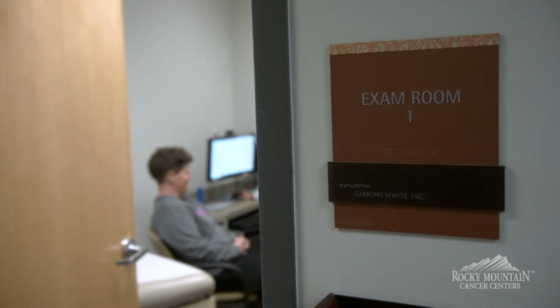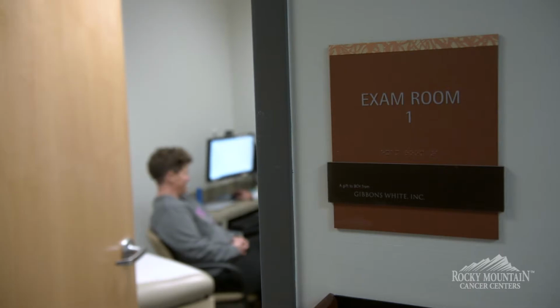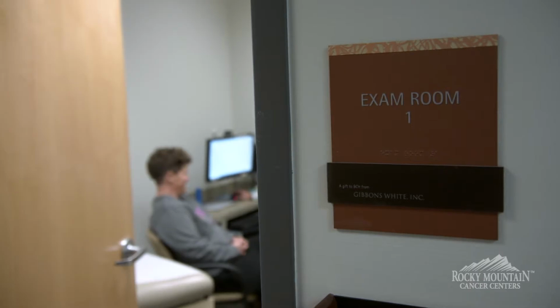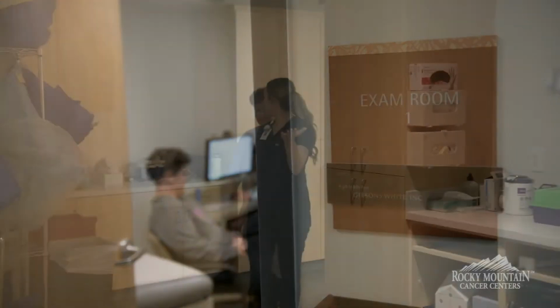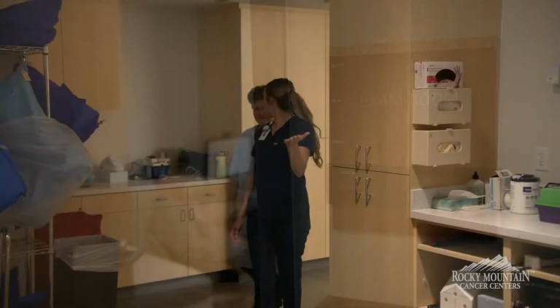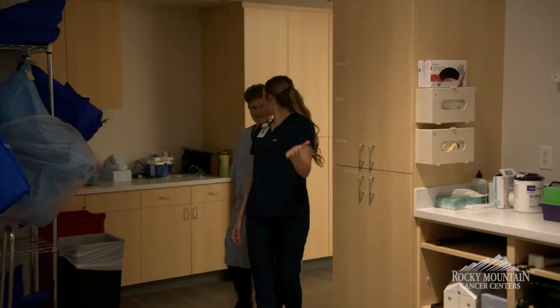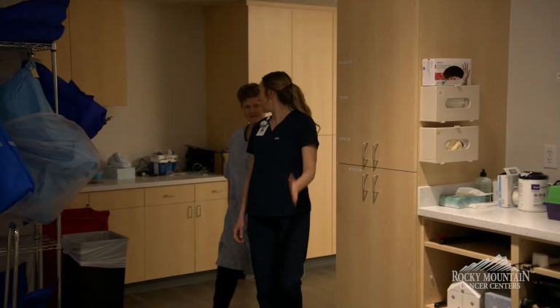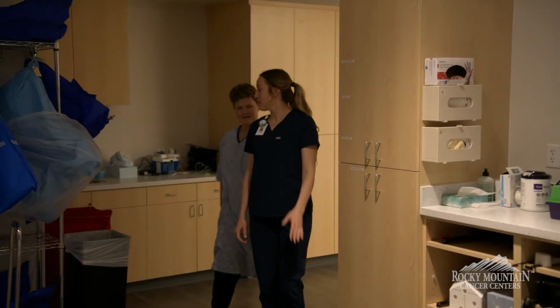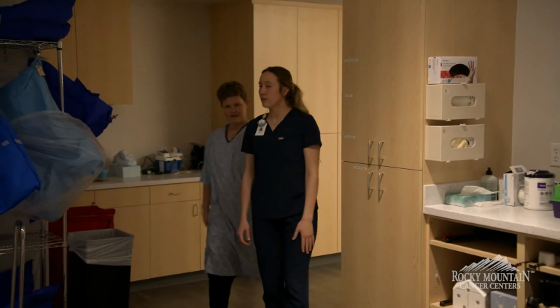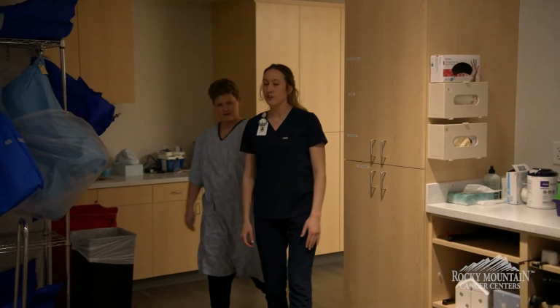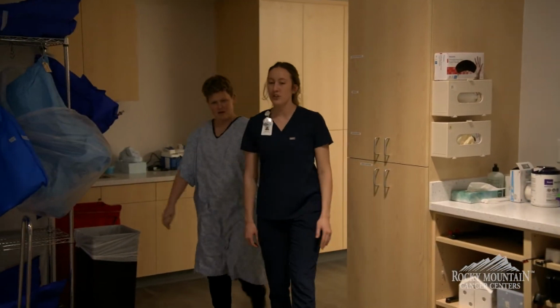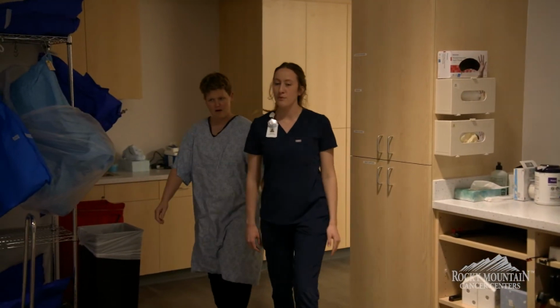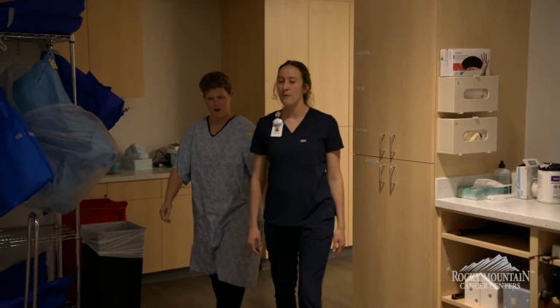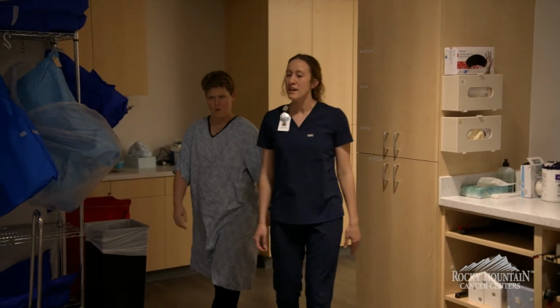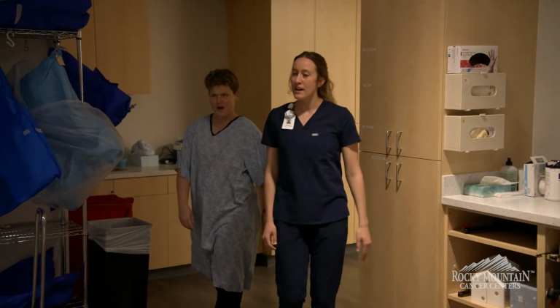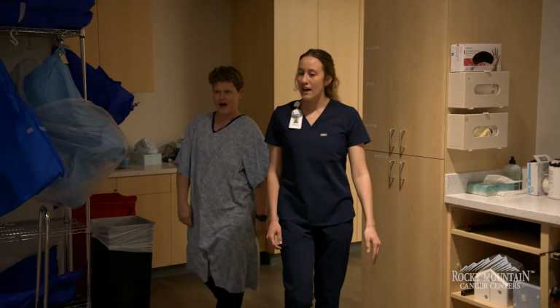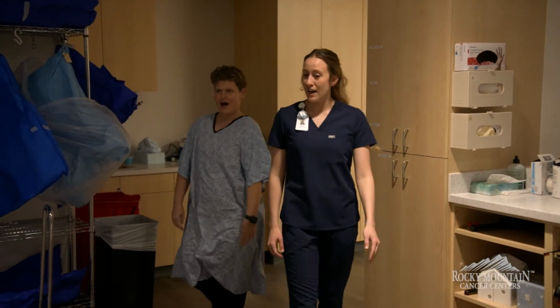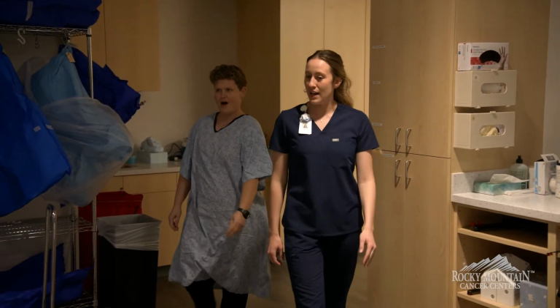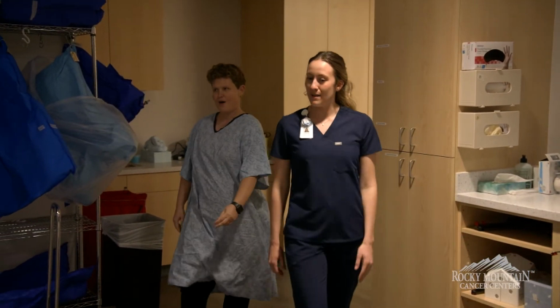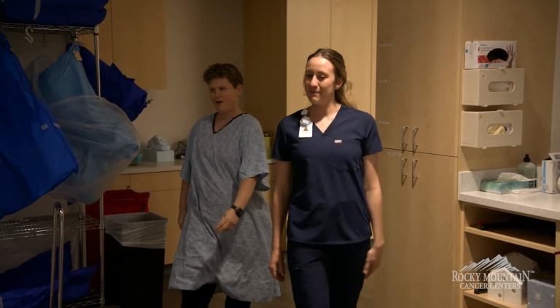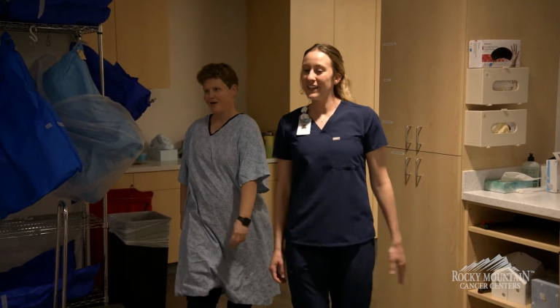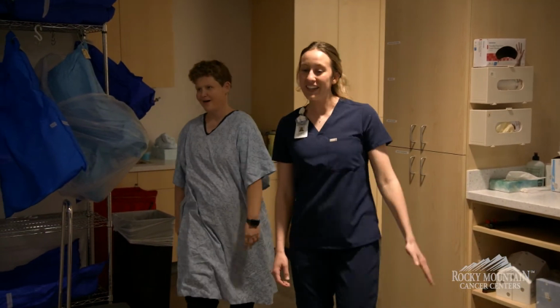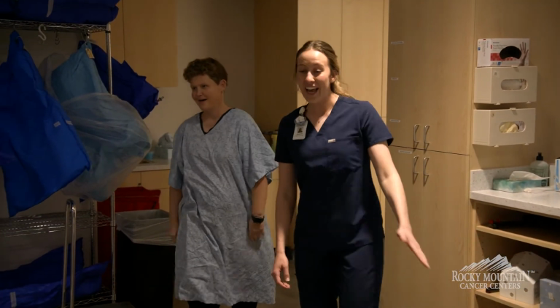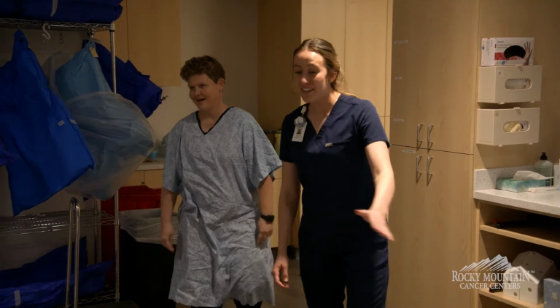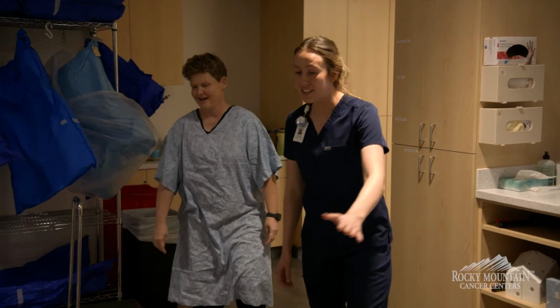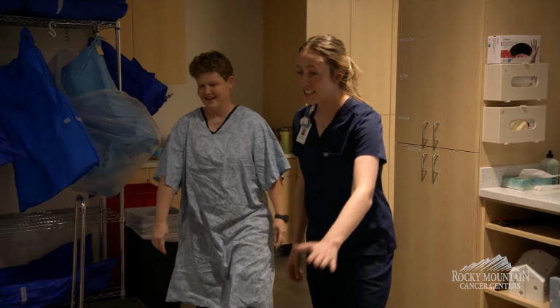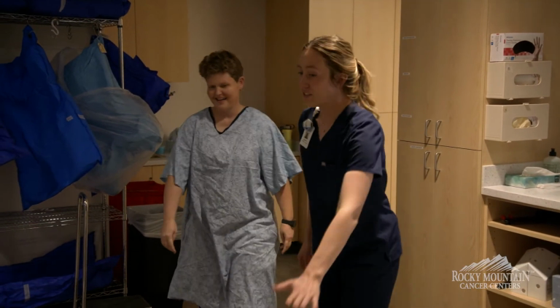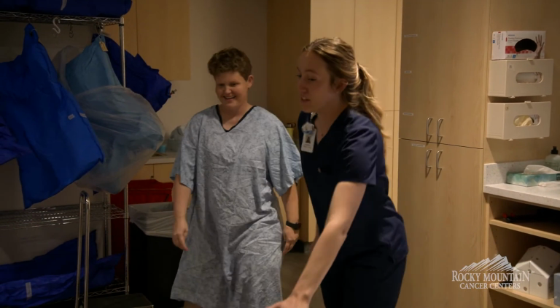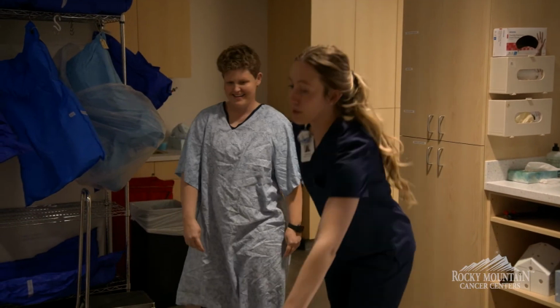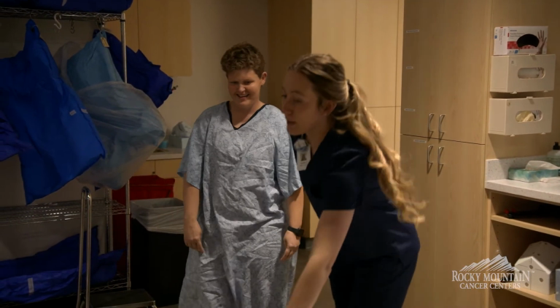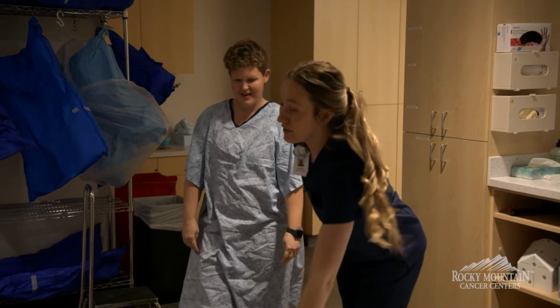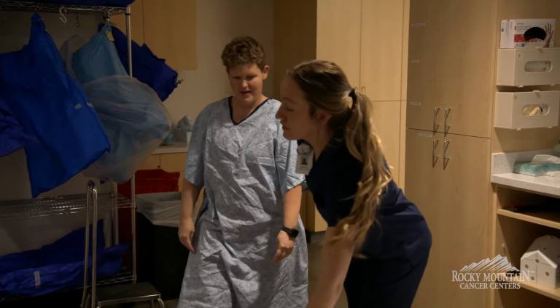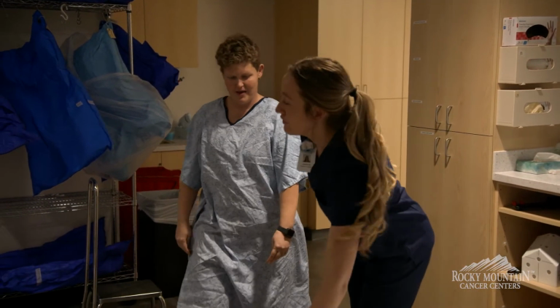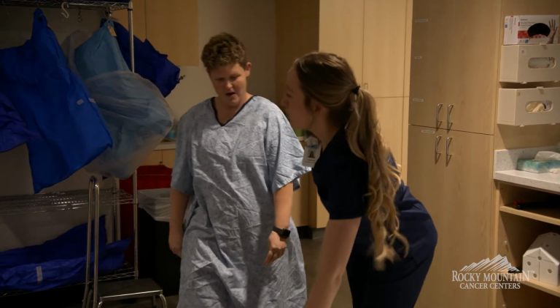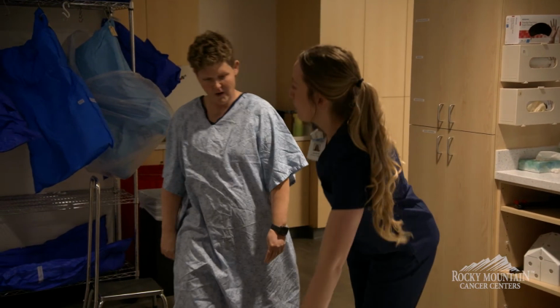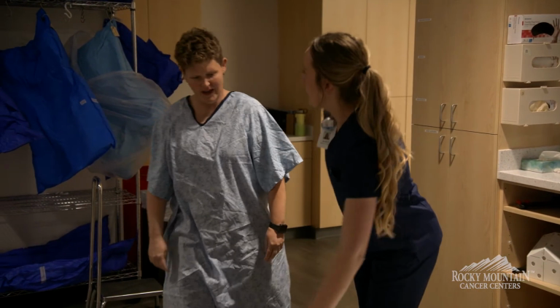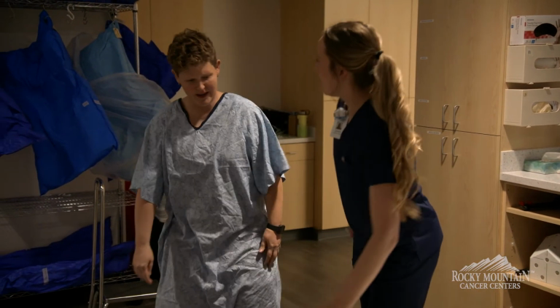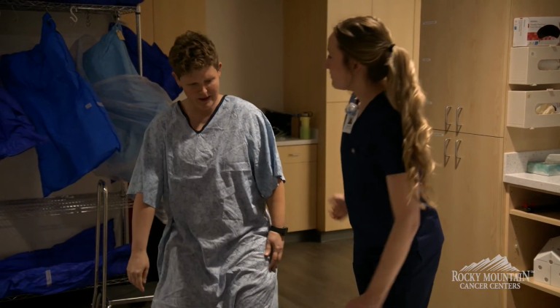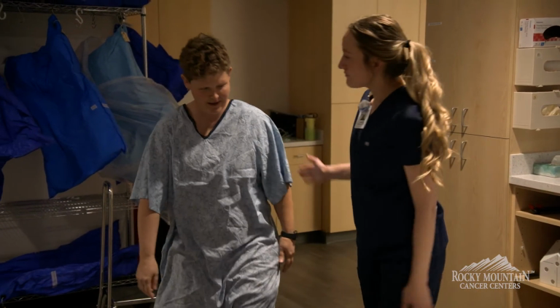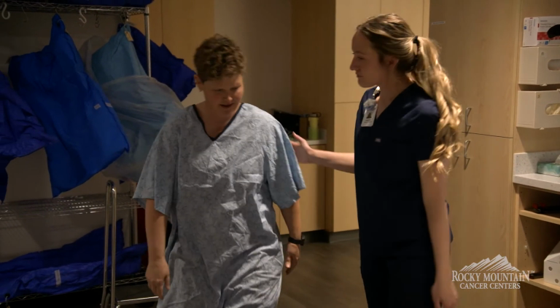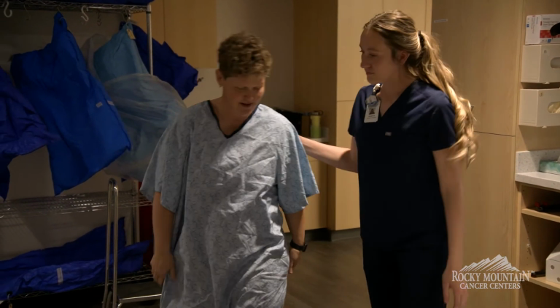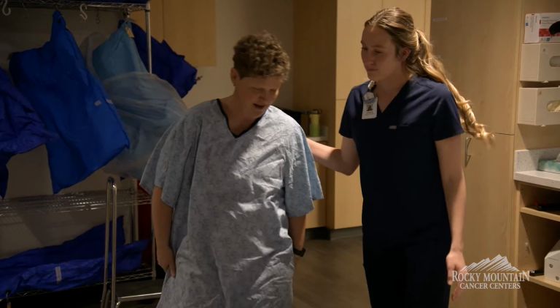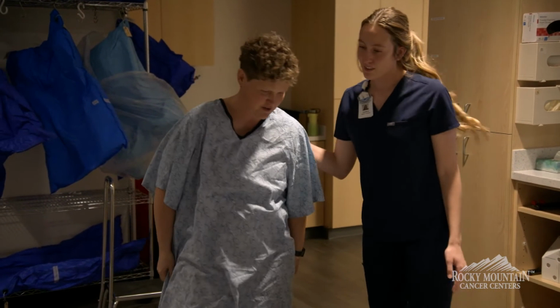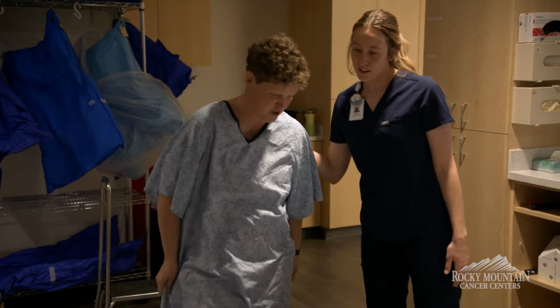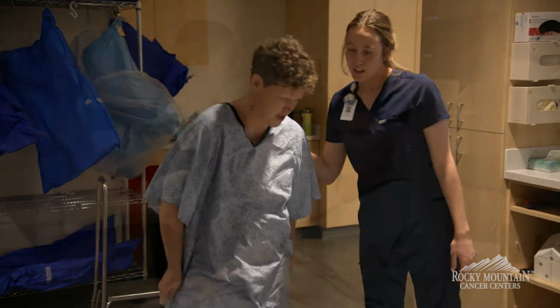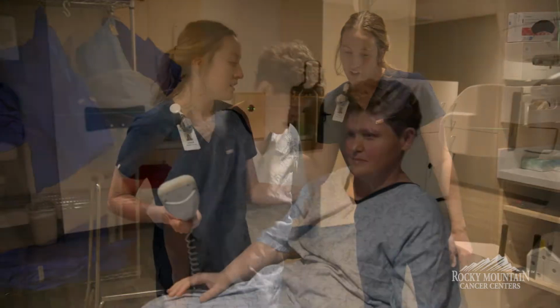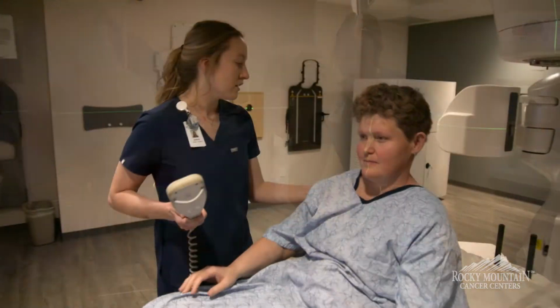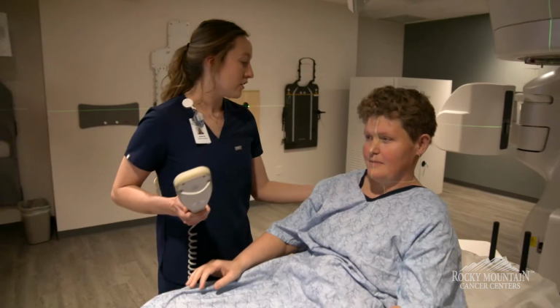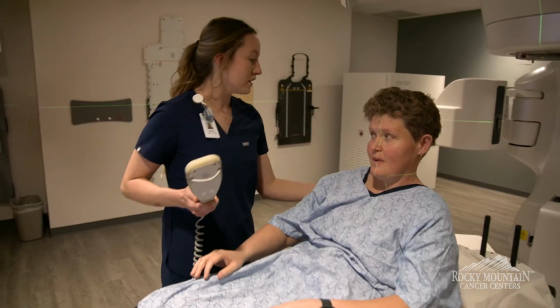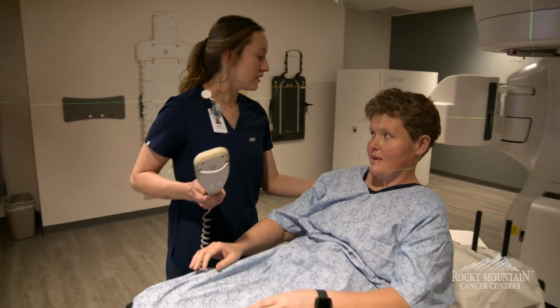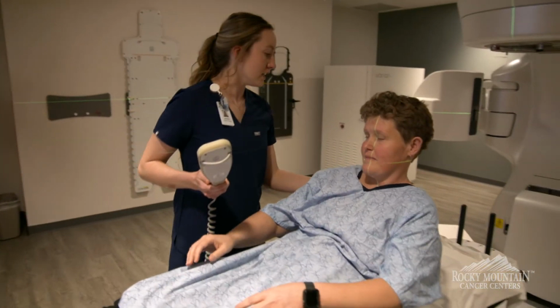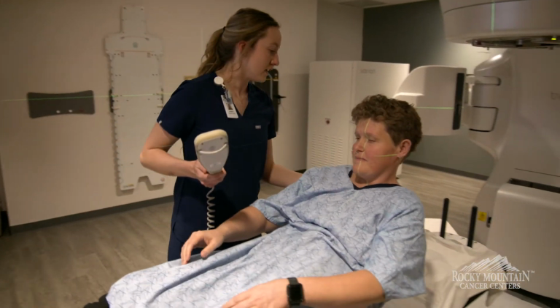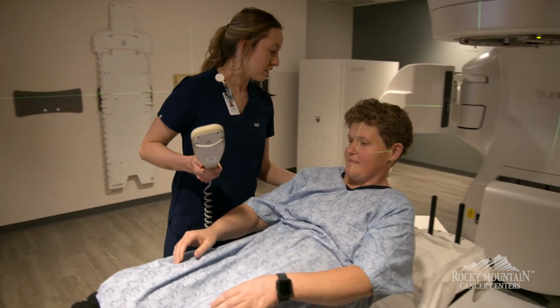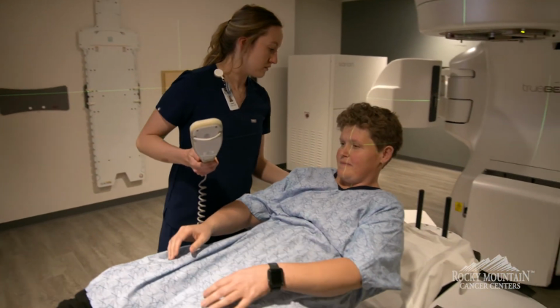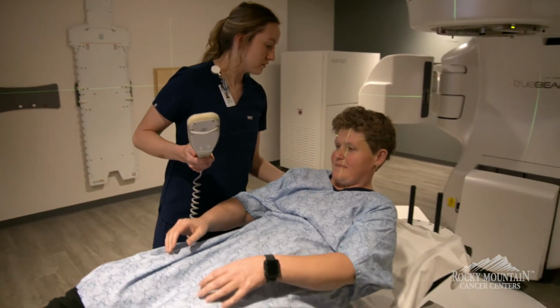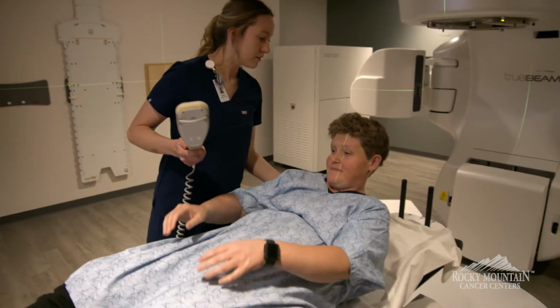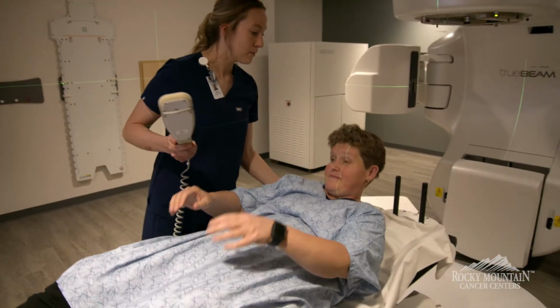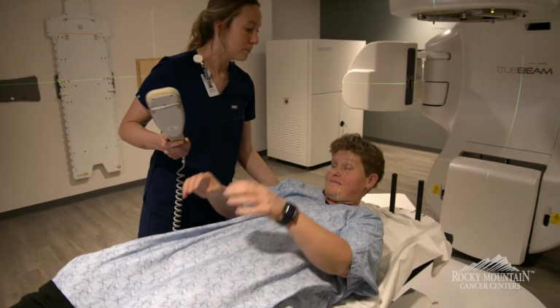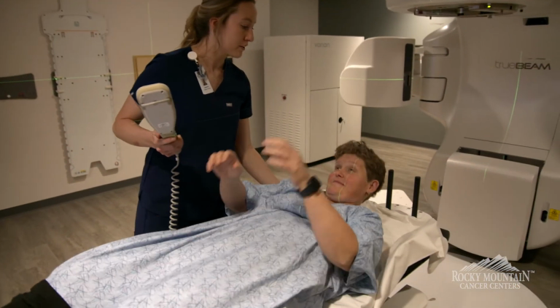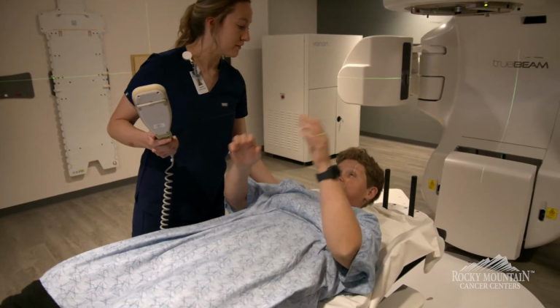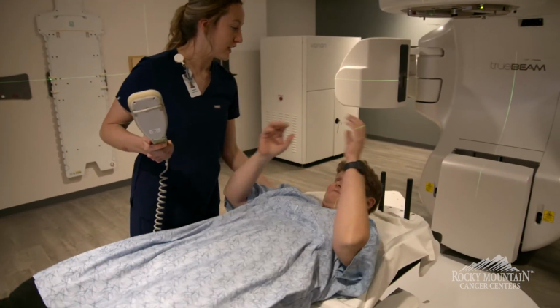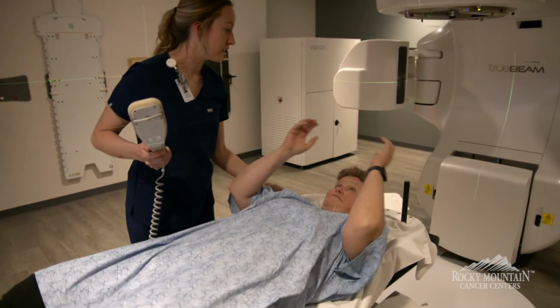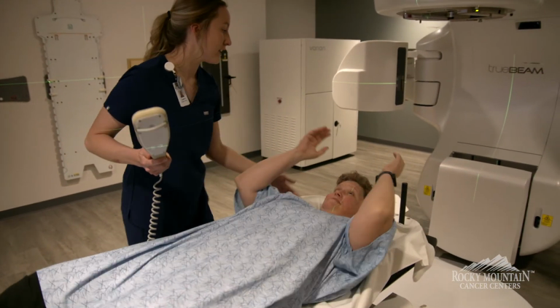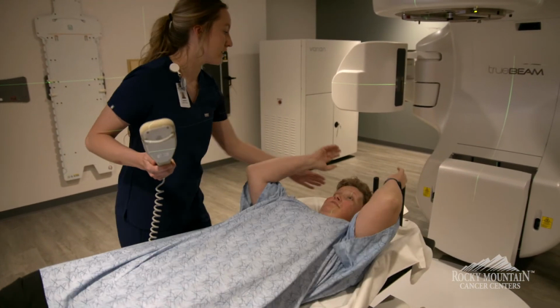We bring them into our treatment area, which we call the linear accelerator, and explain how my therapists may interact with them during the treatment.